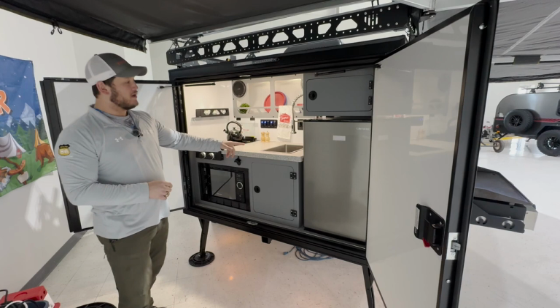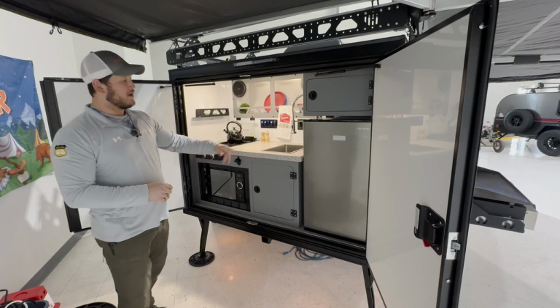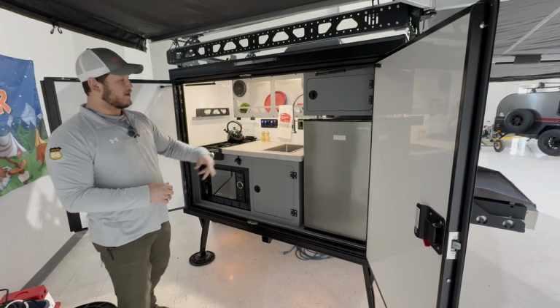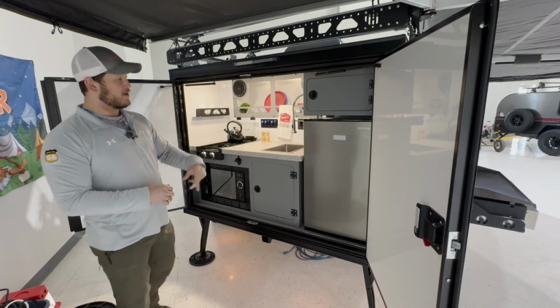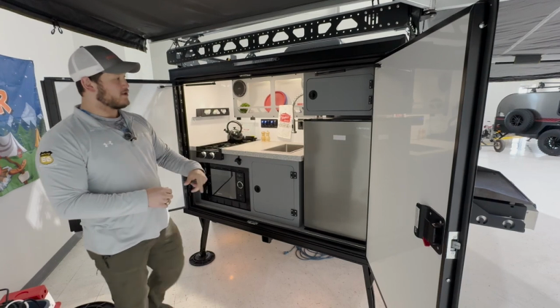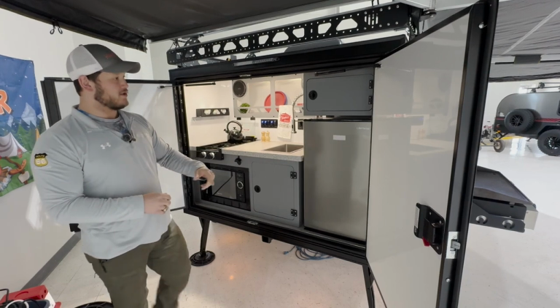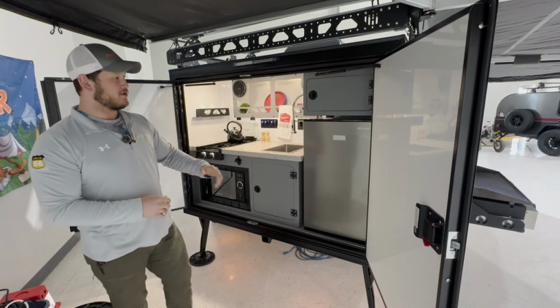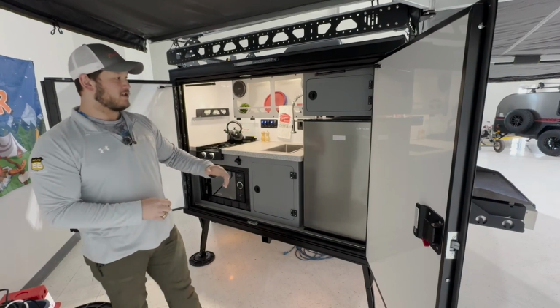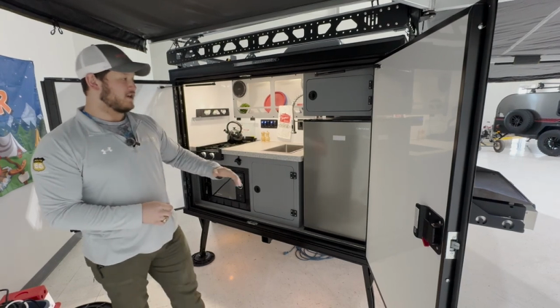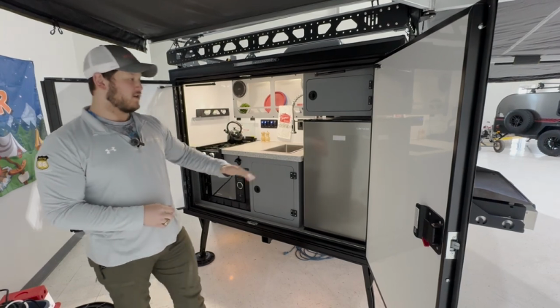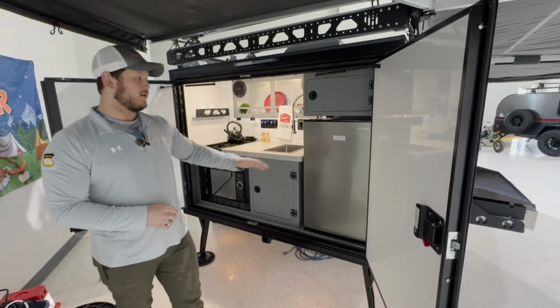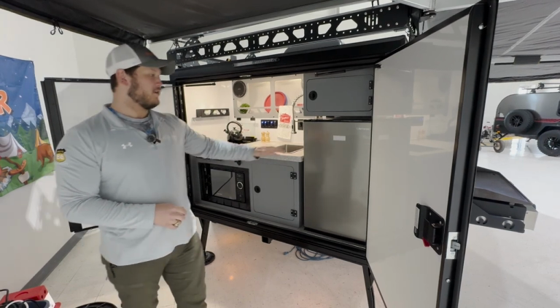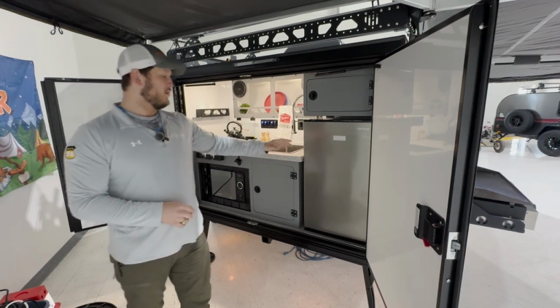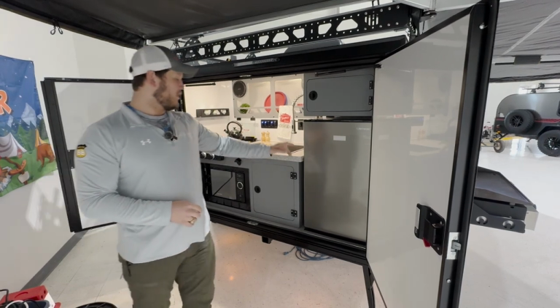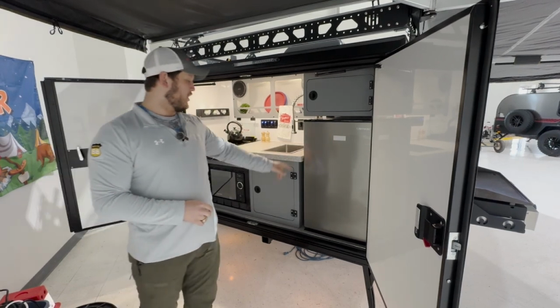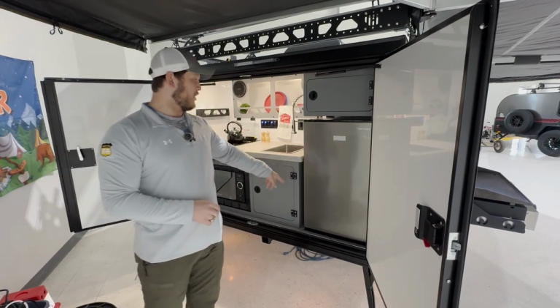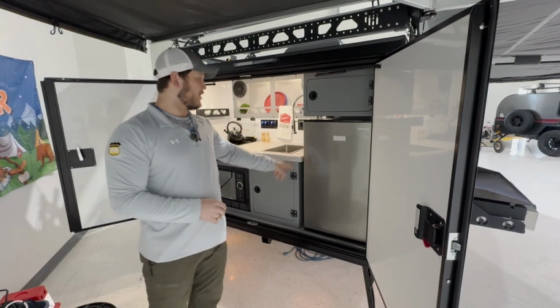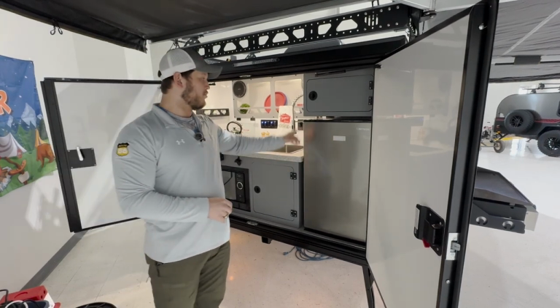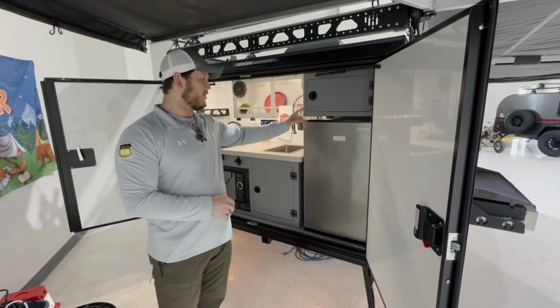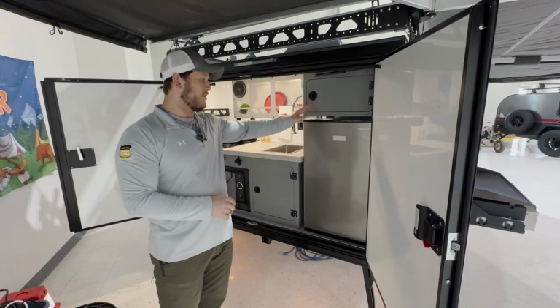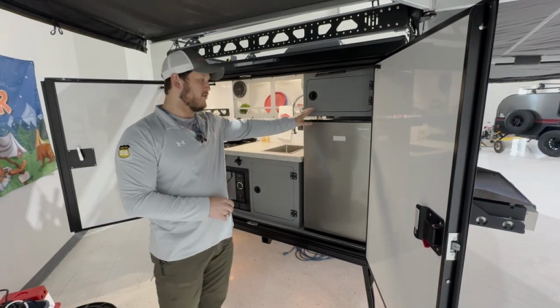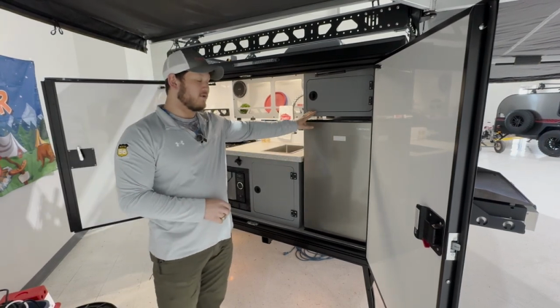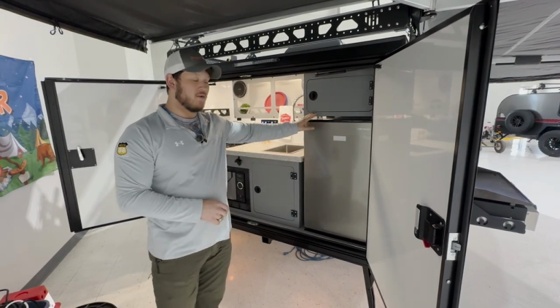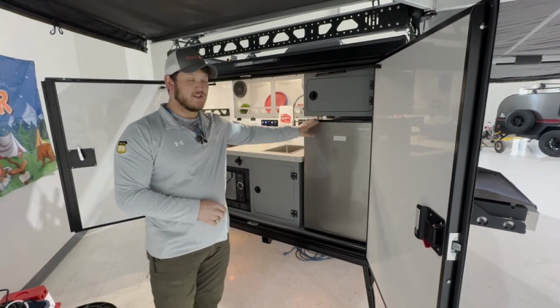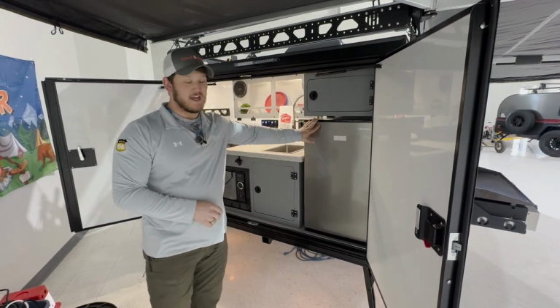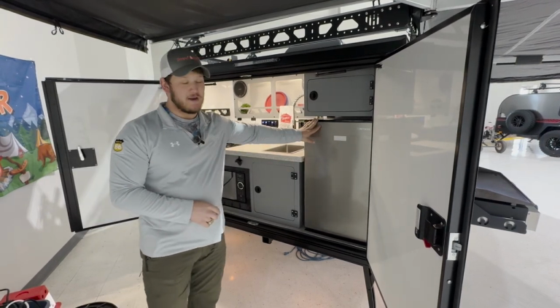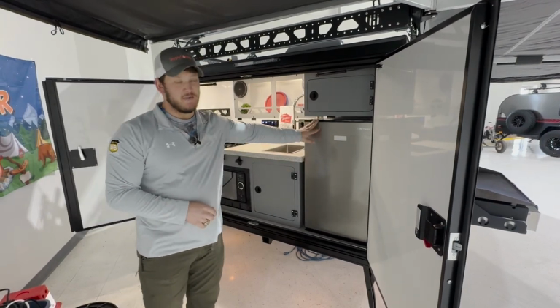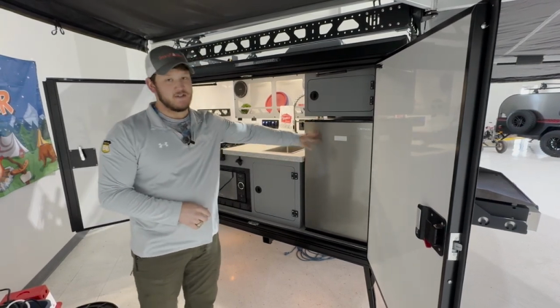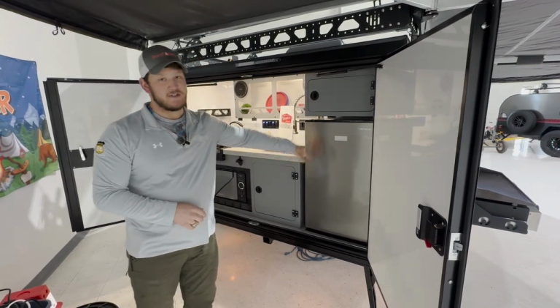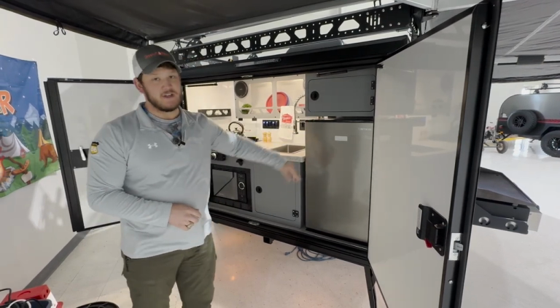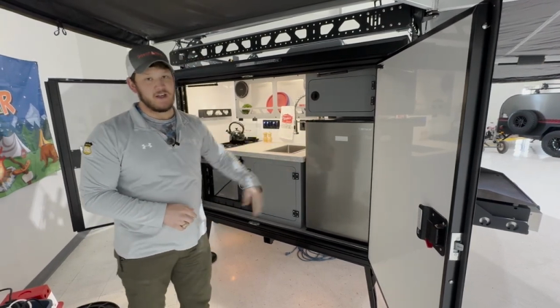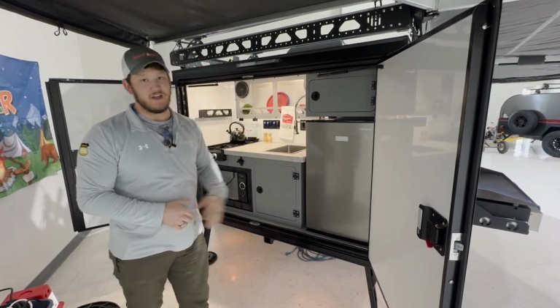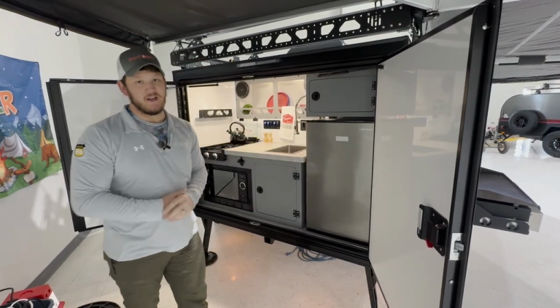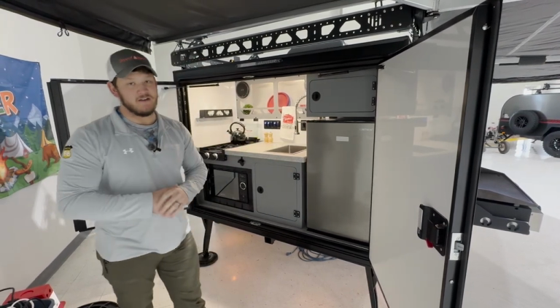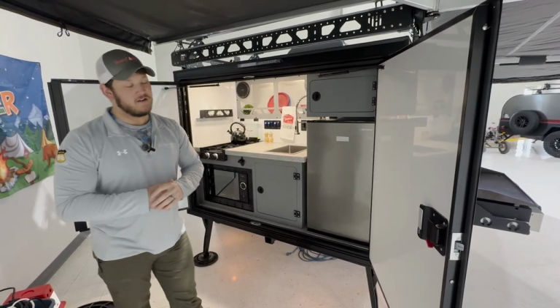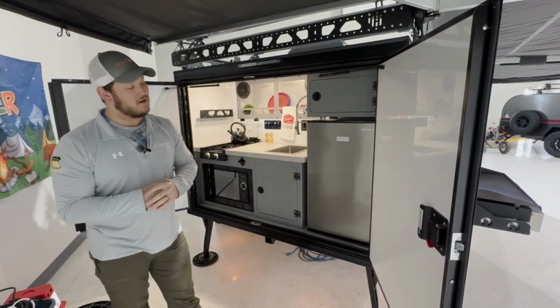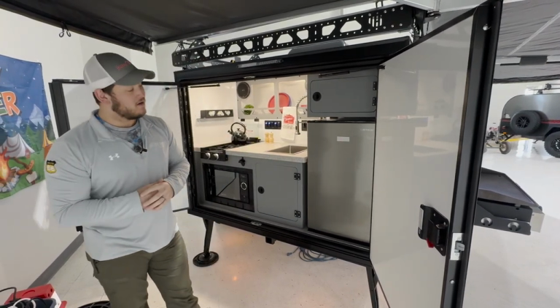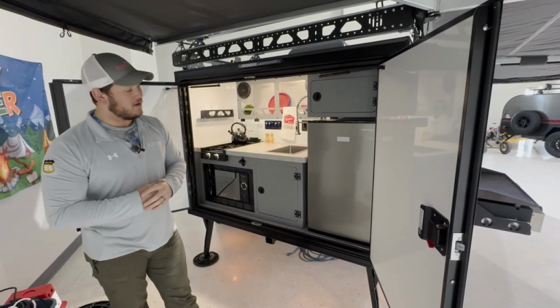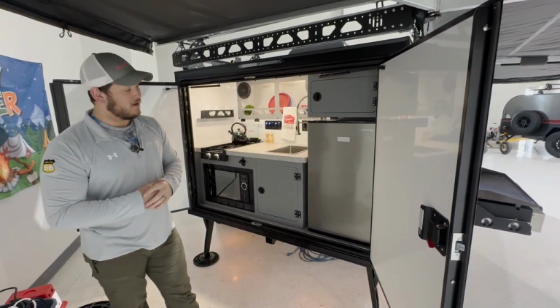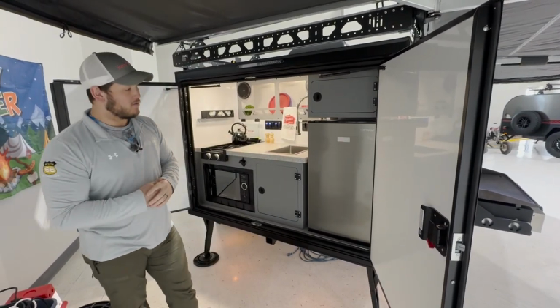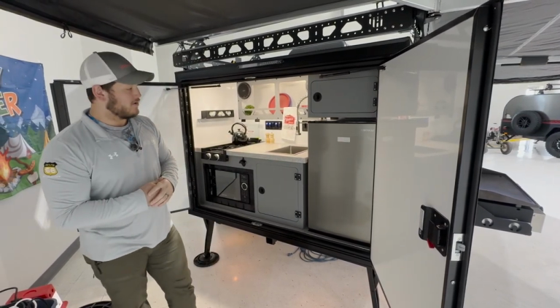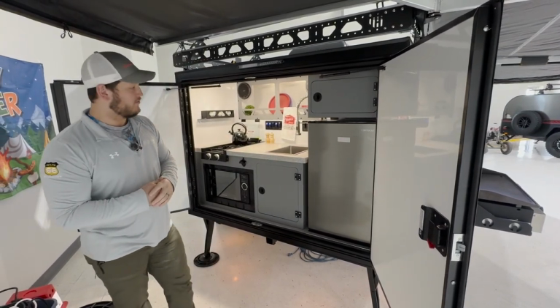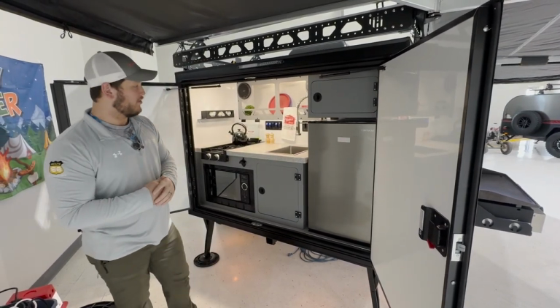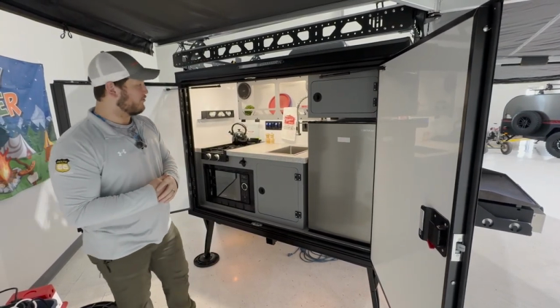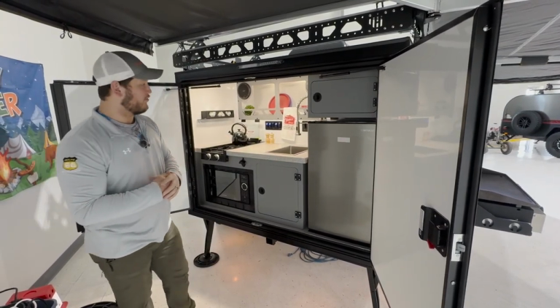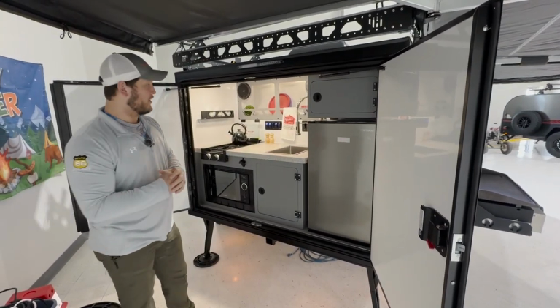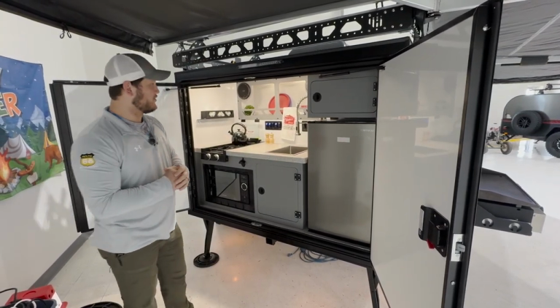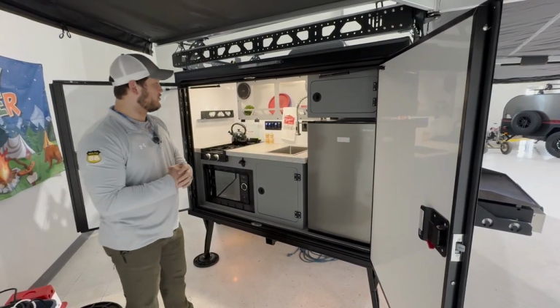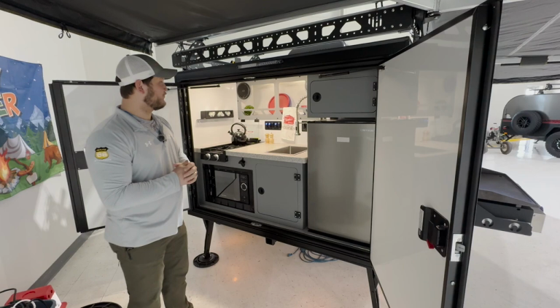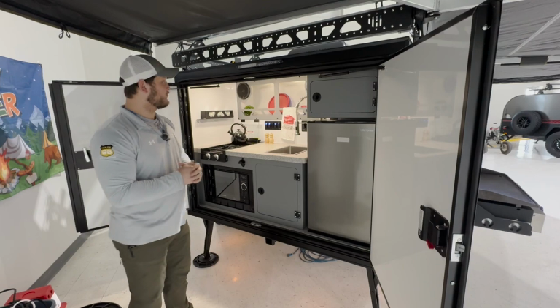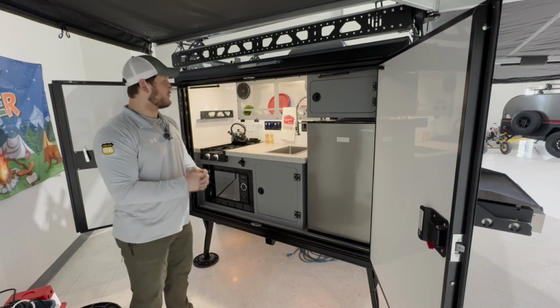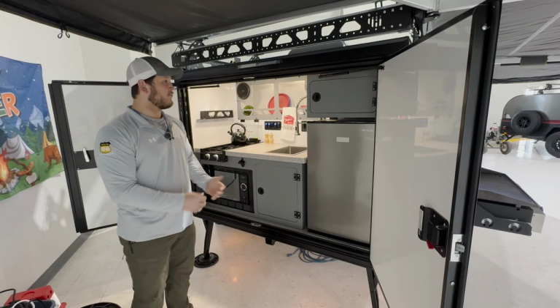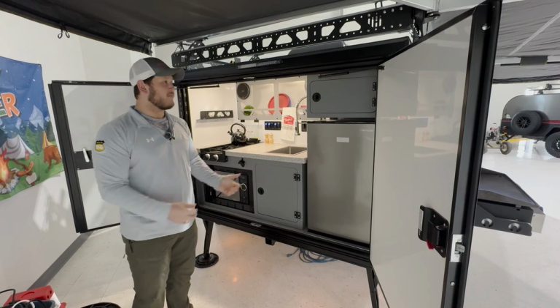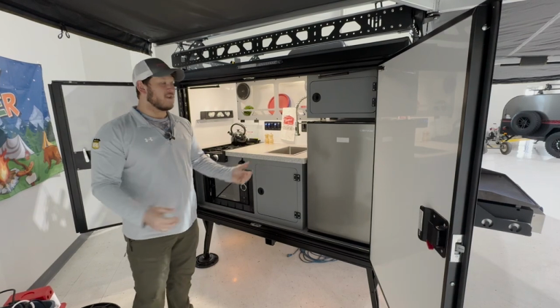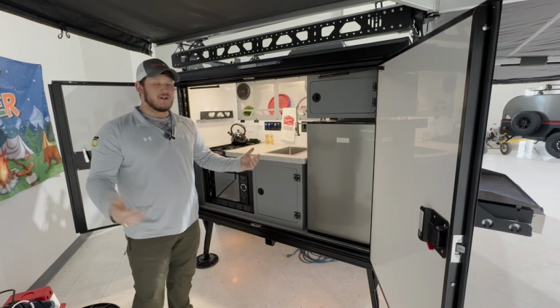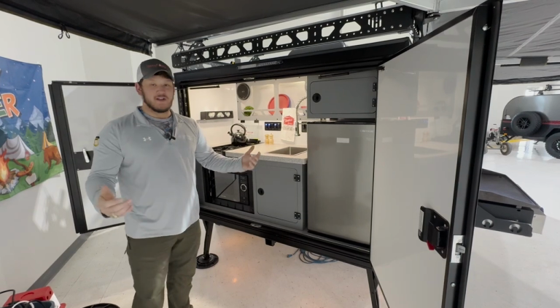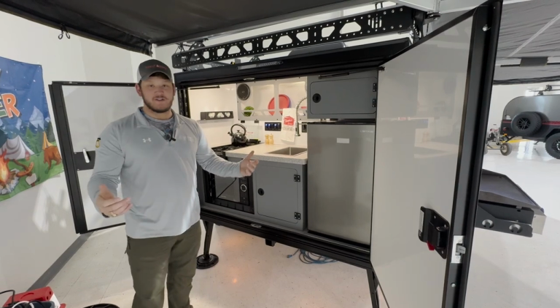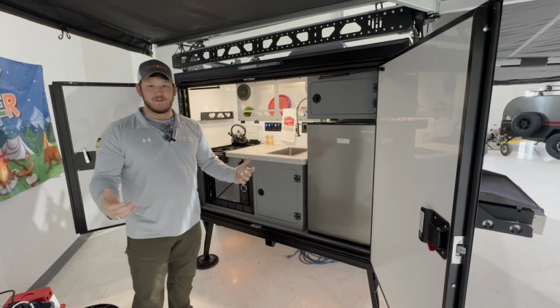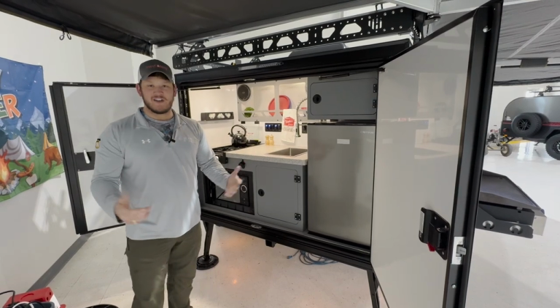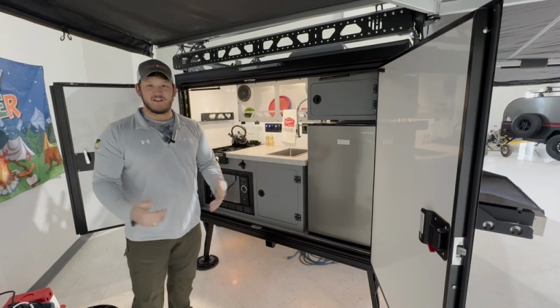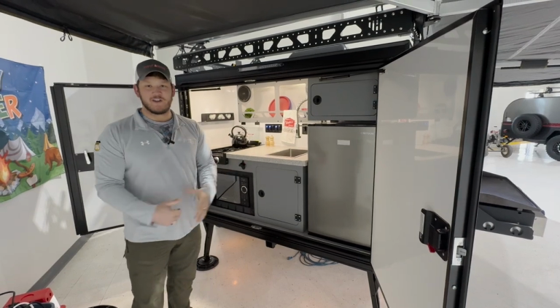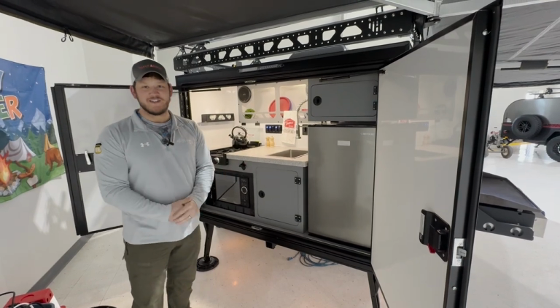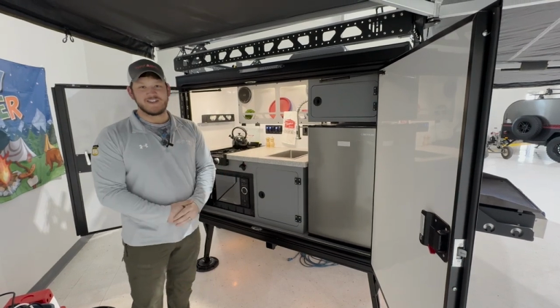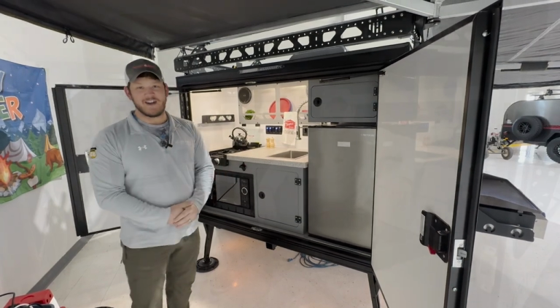There's also a kitchen sink, a couple of other storage cabinets, and a 12-volt fridge. Let's go take a look inside.